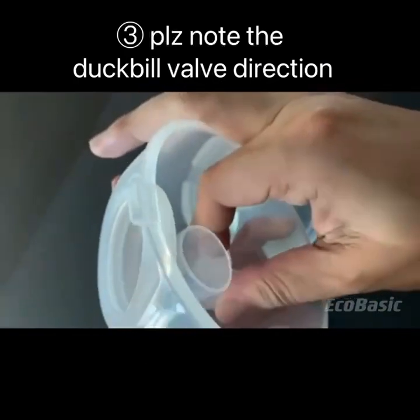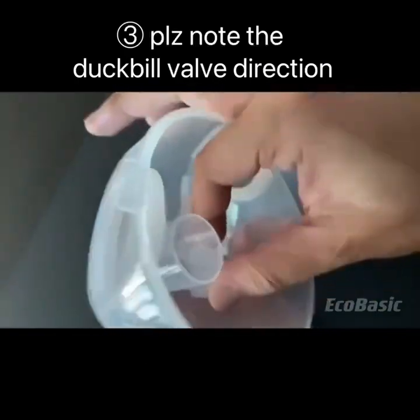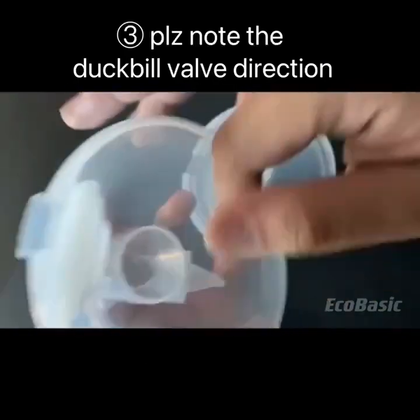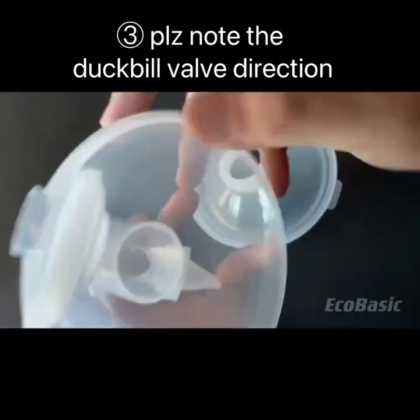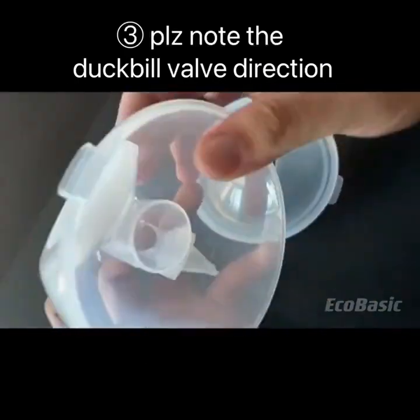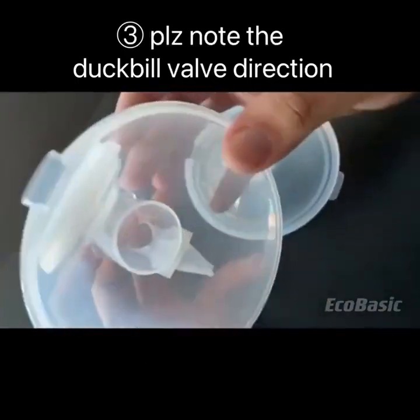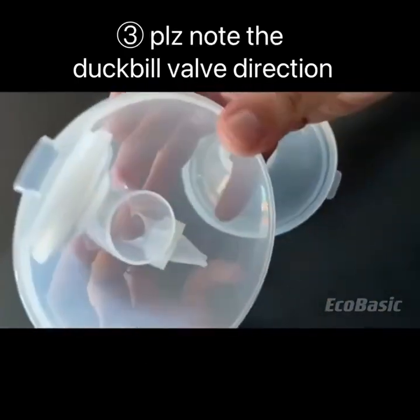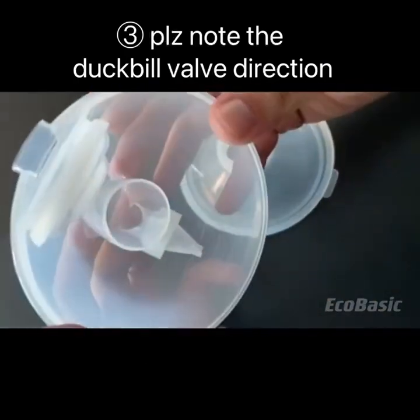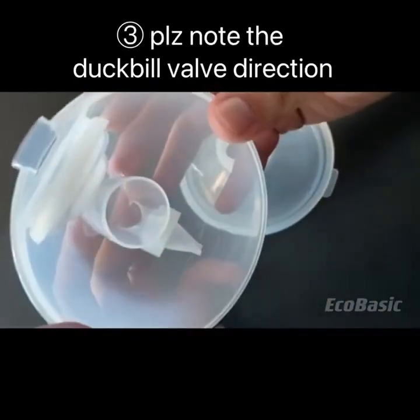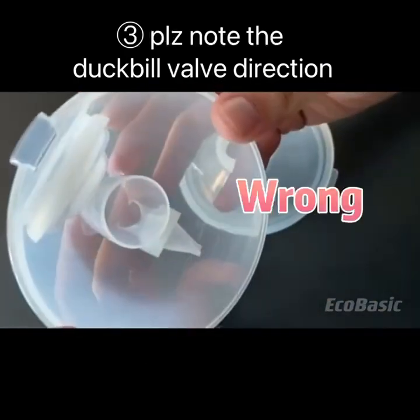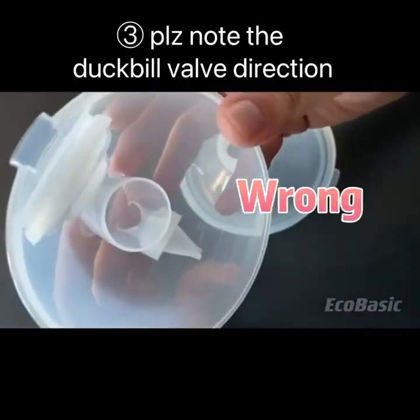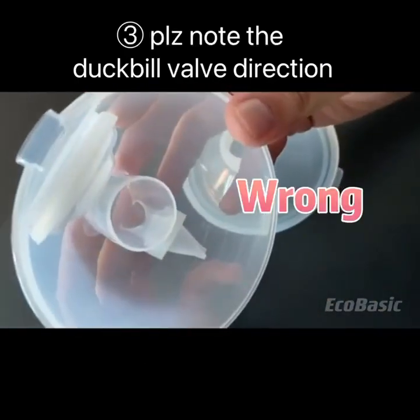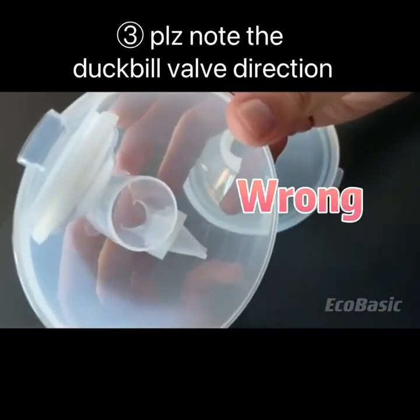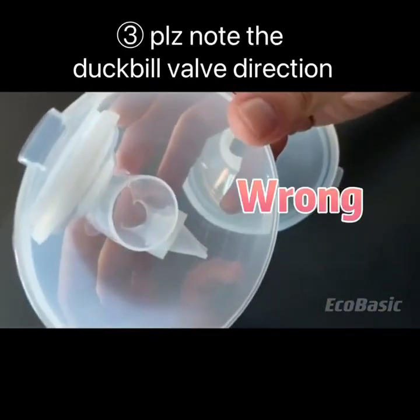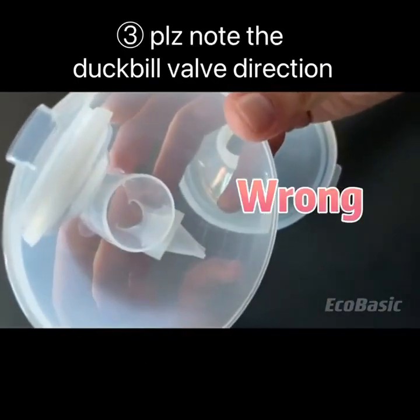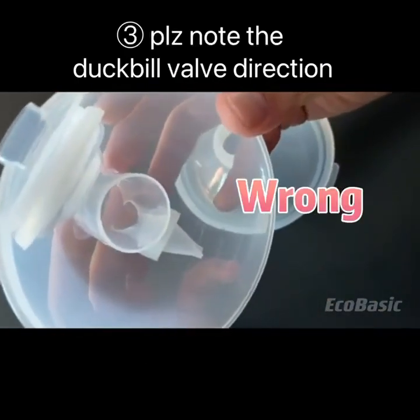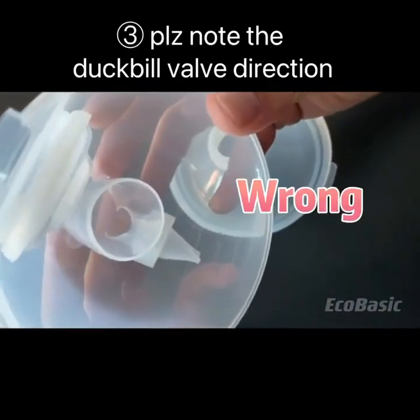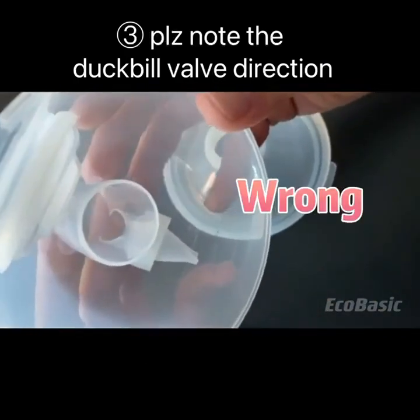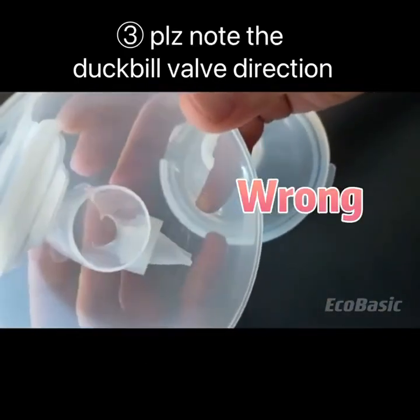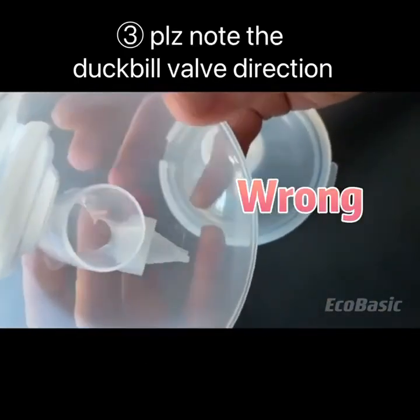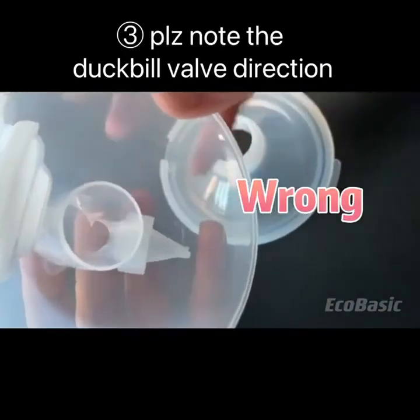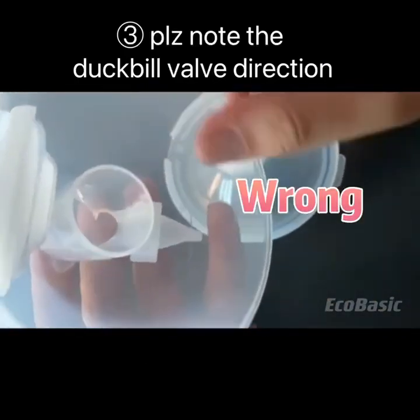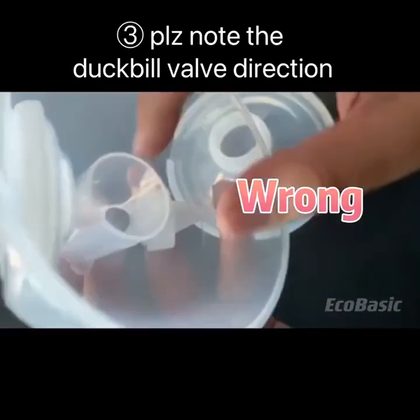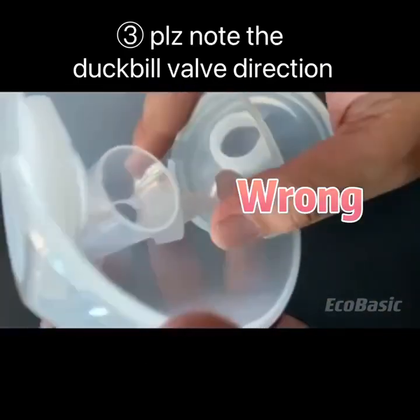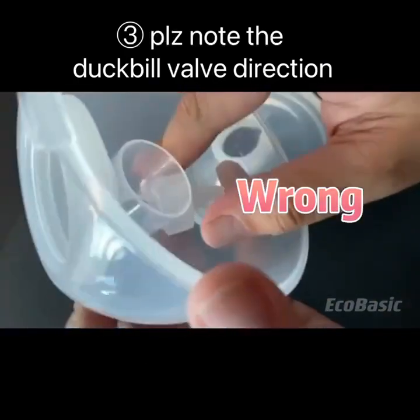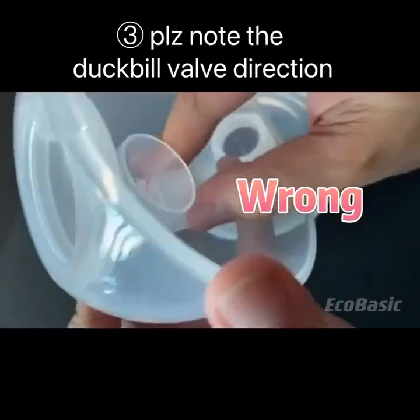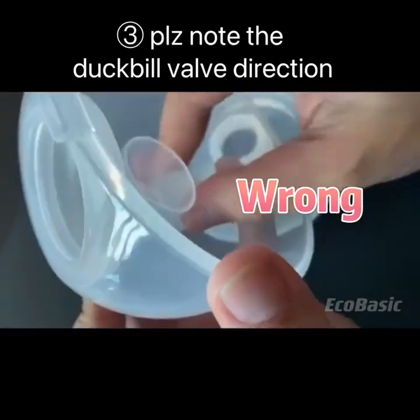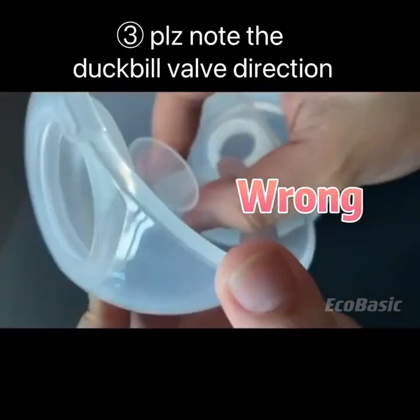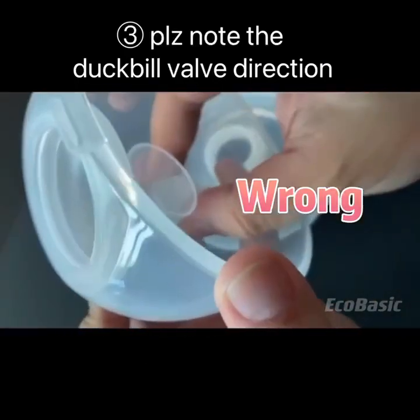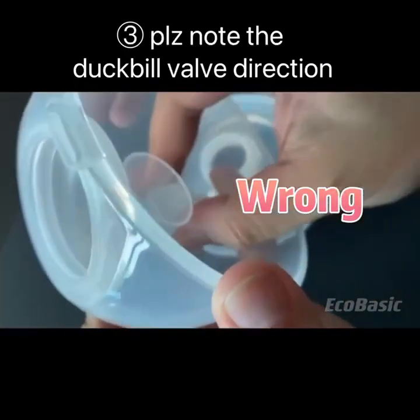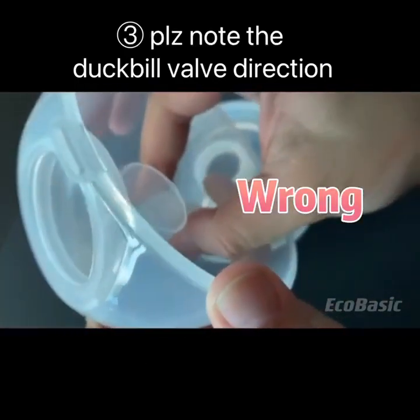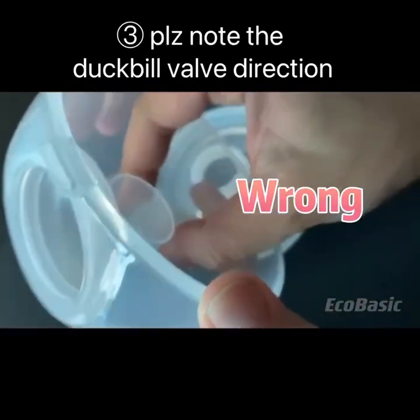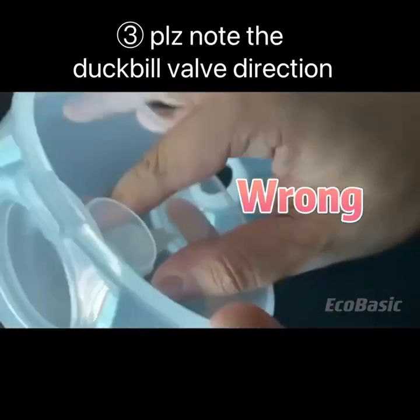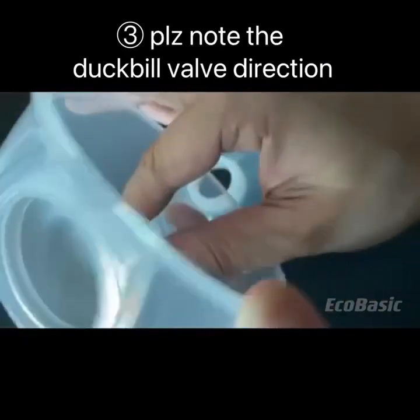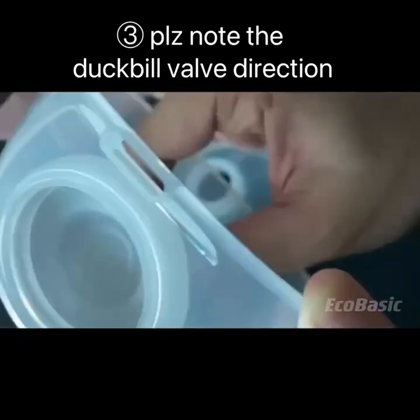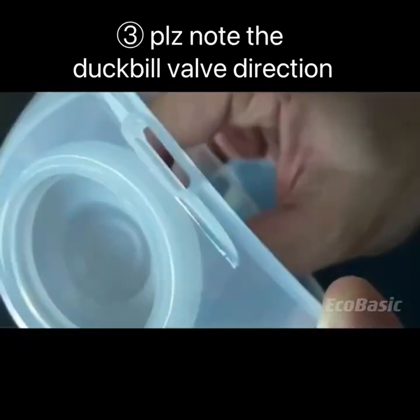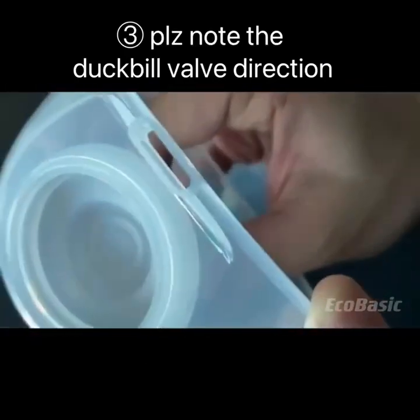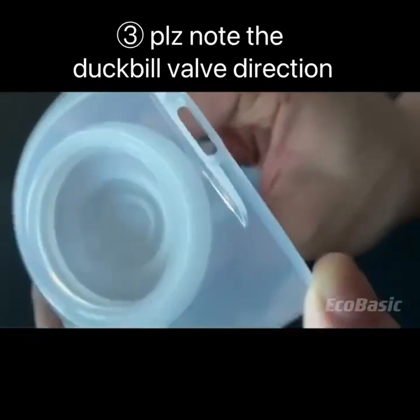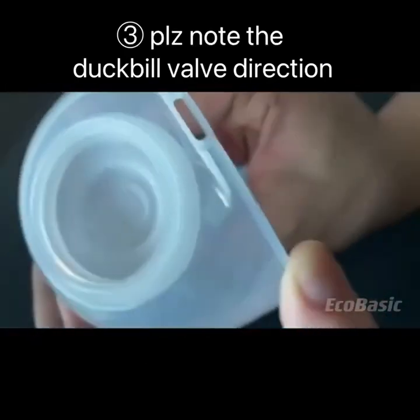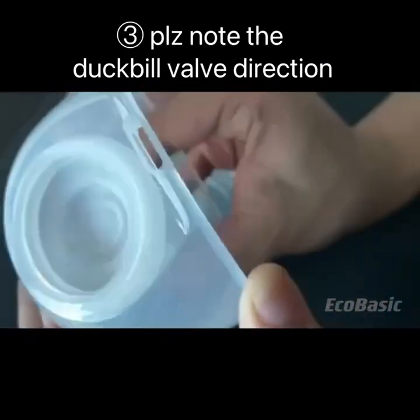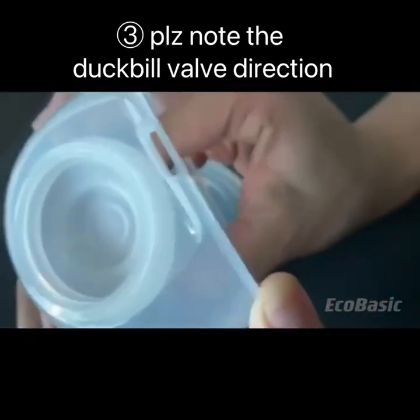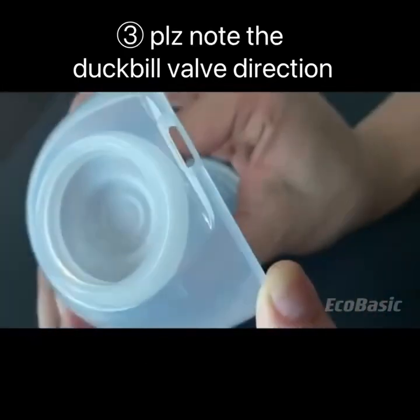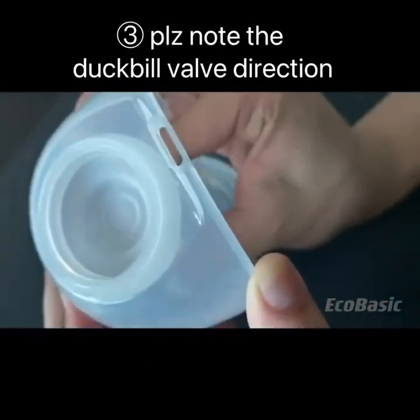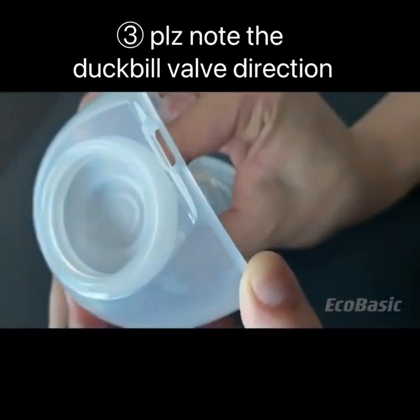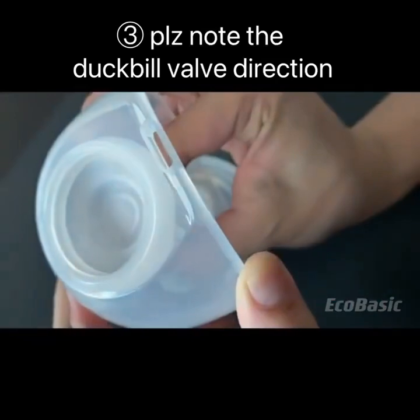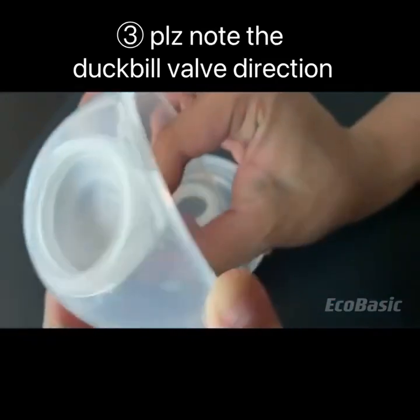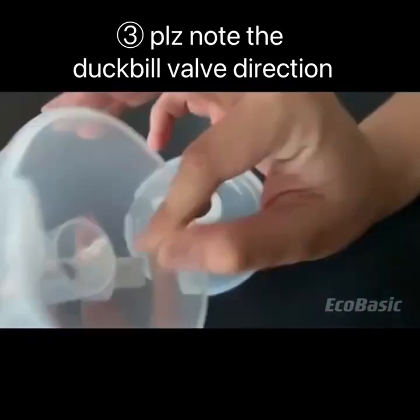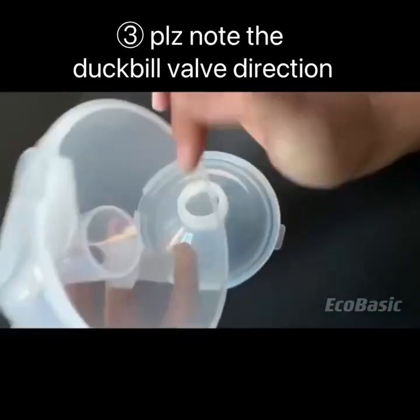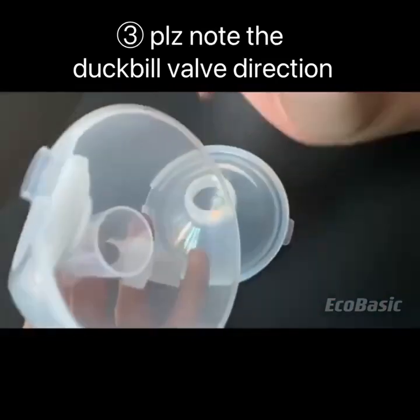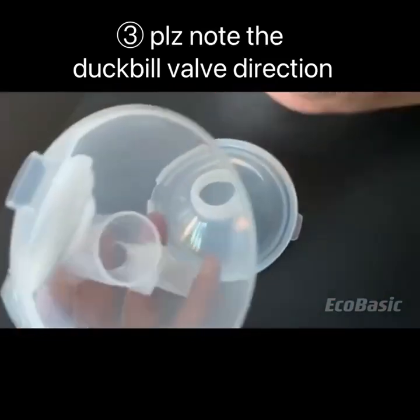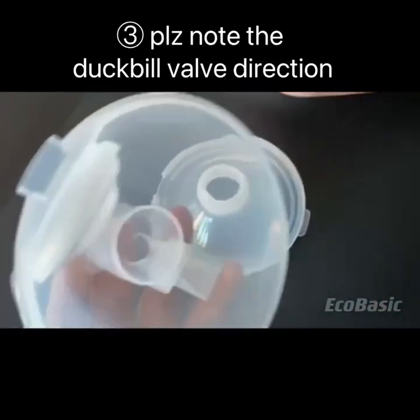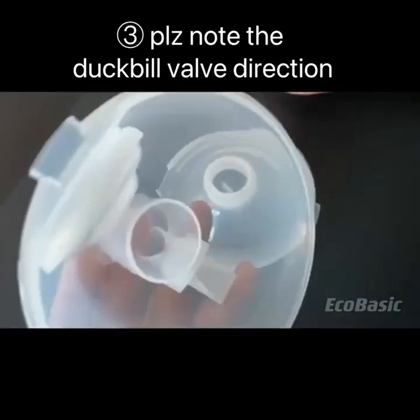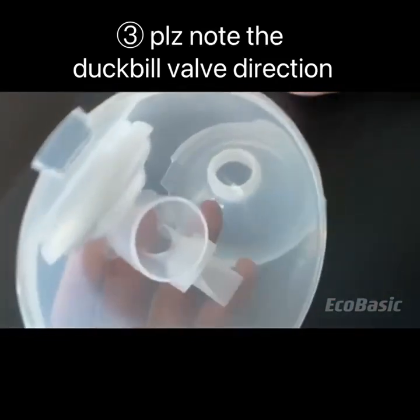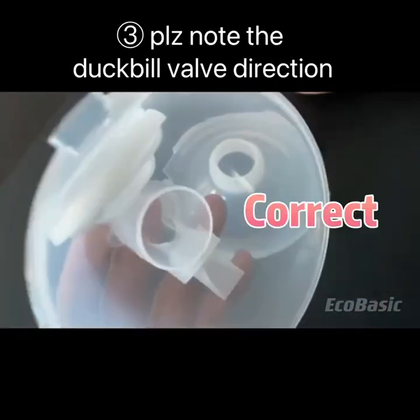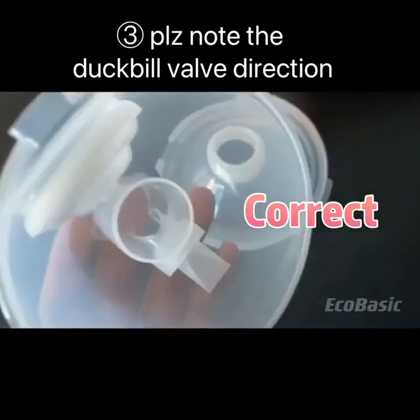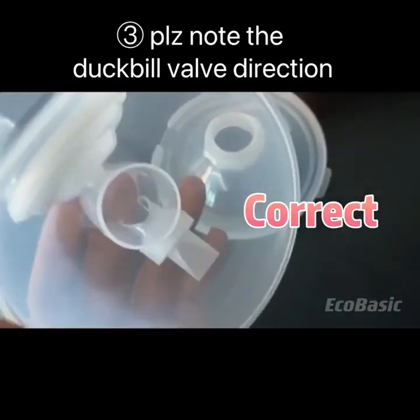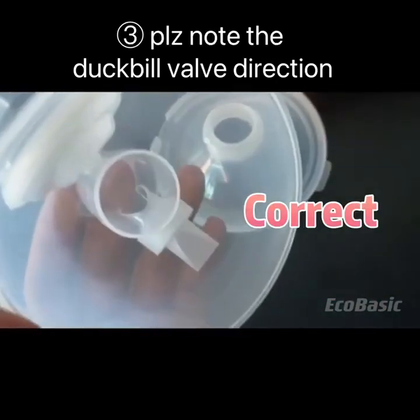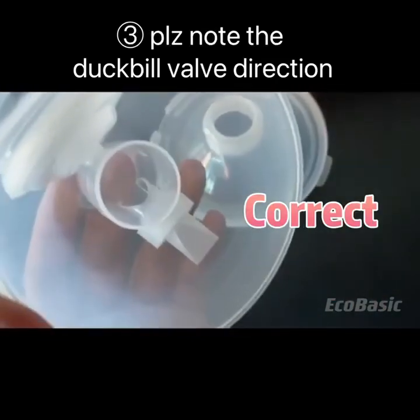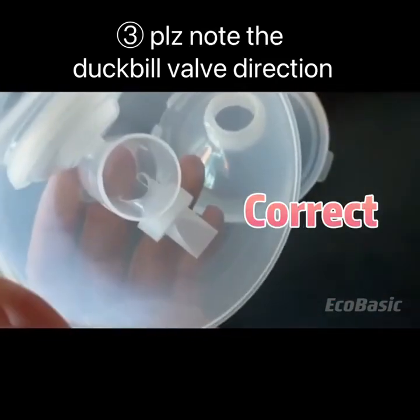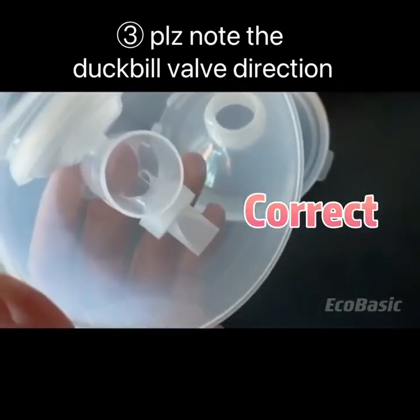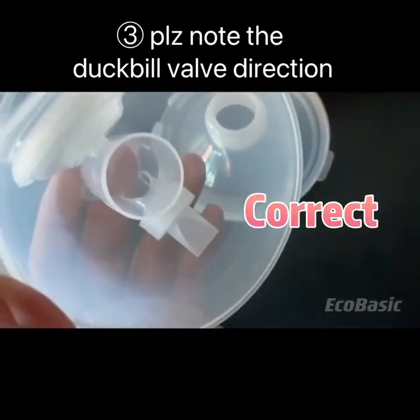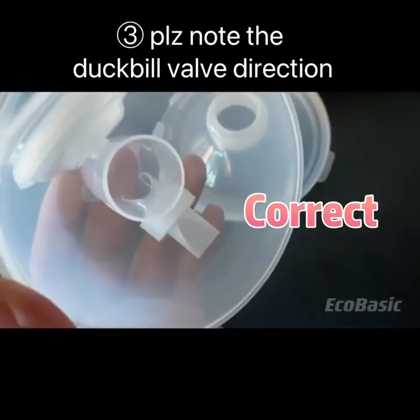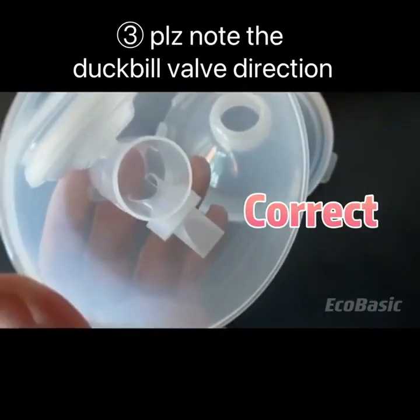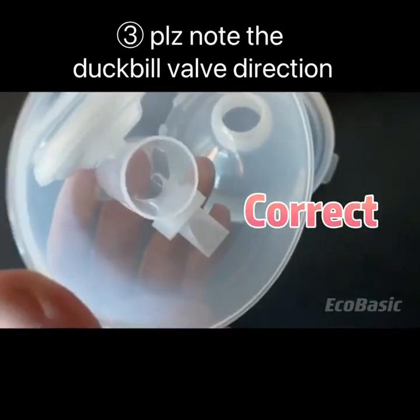Last, please note the duckbill valve direction. Wrong direction. Correct direction.